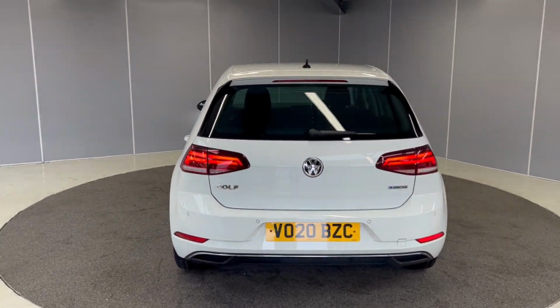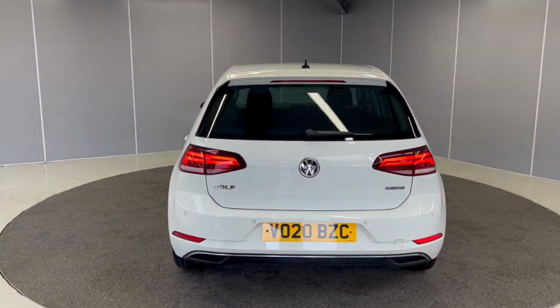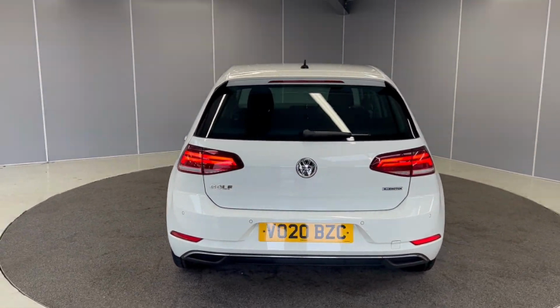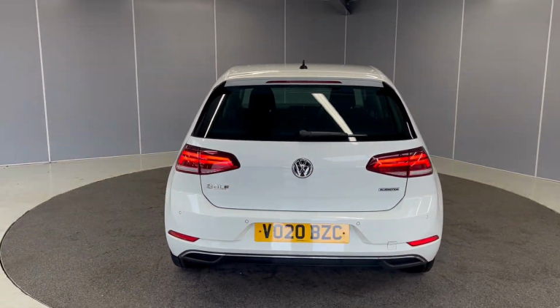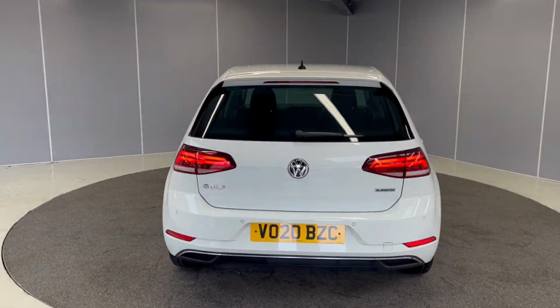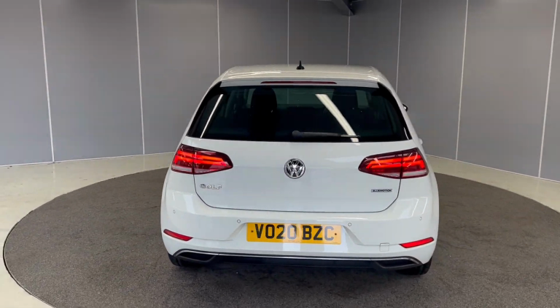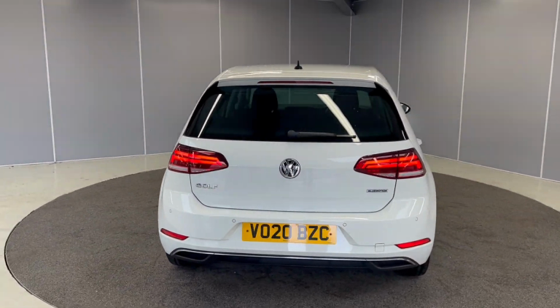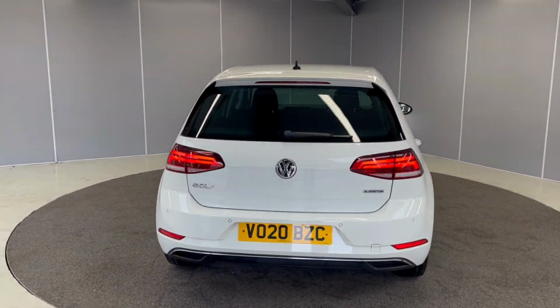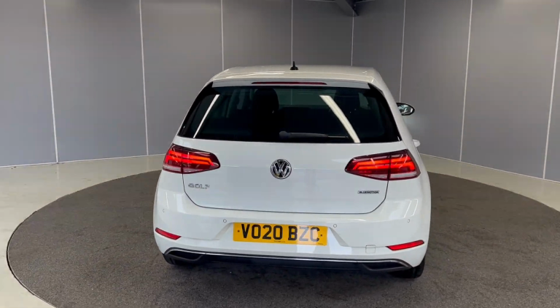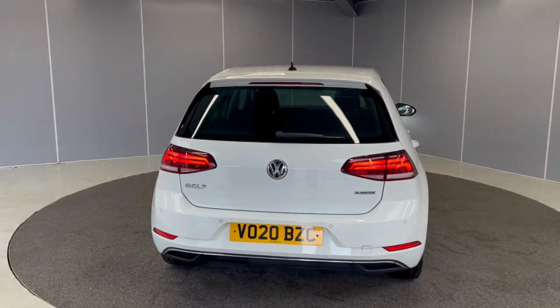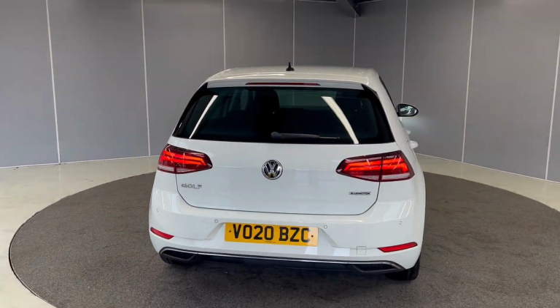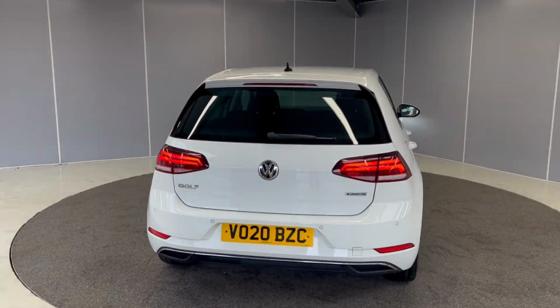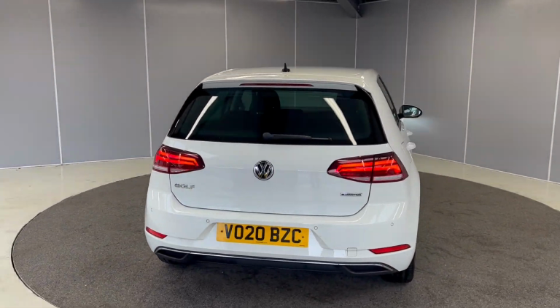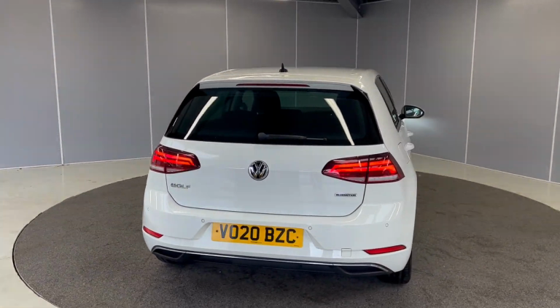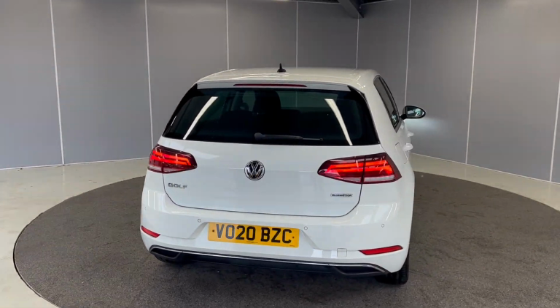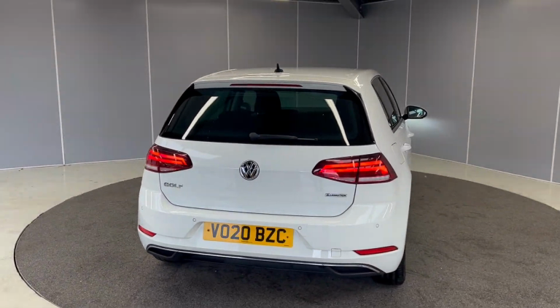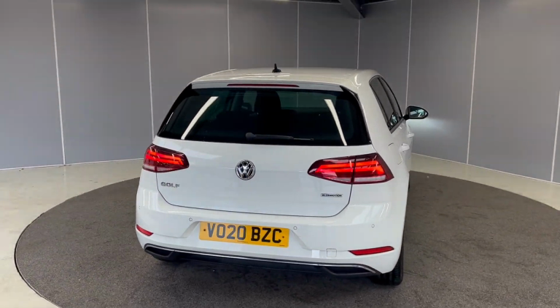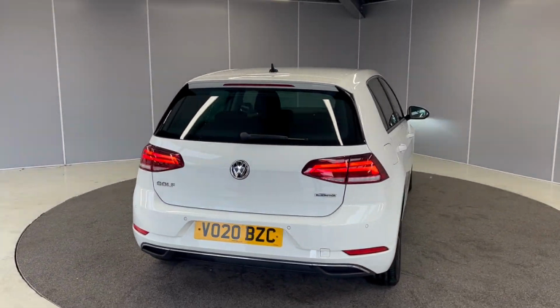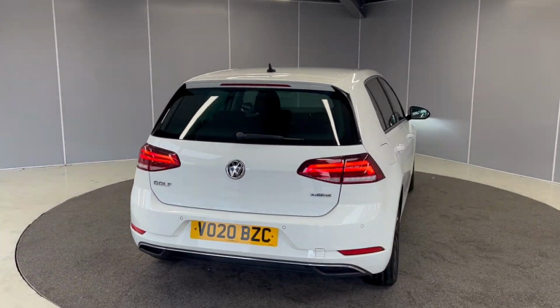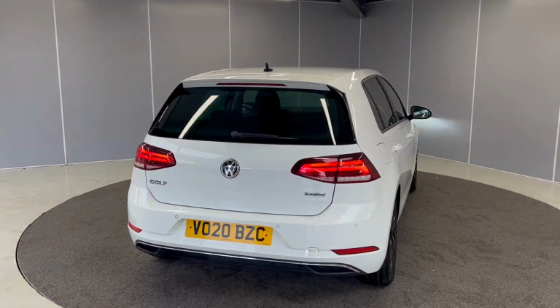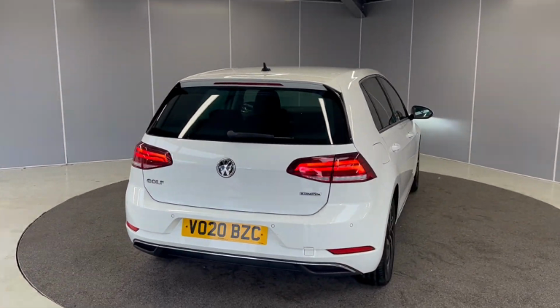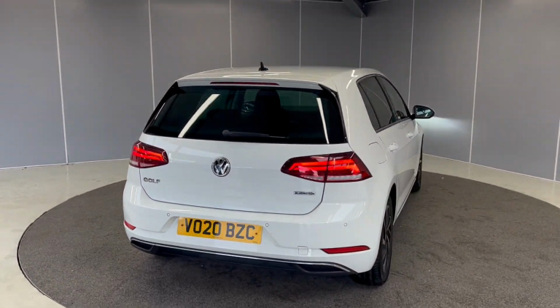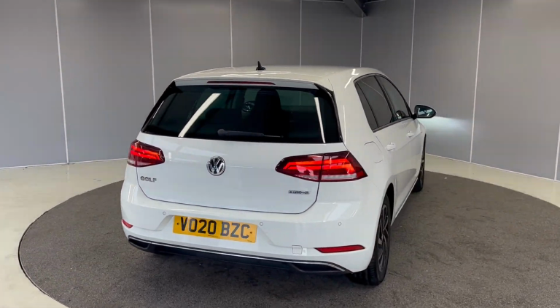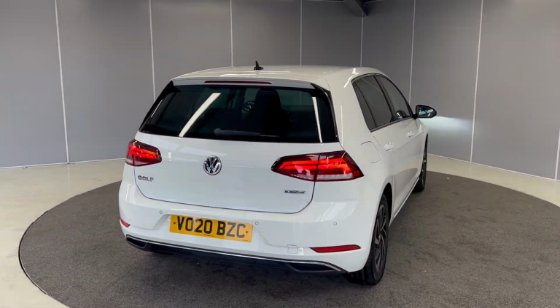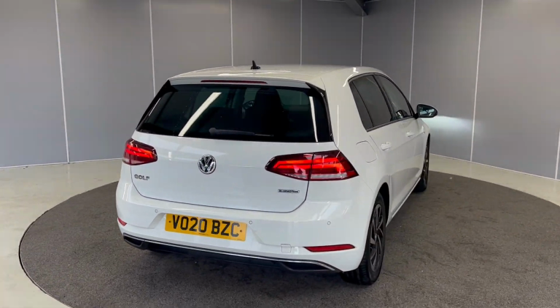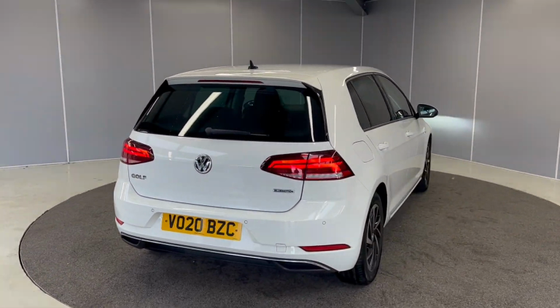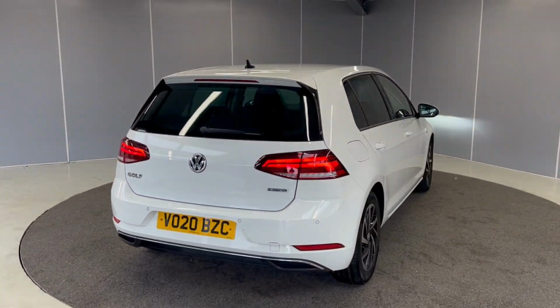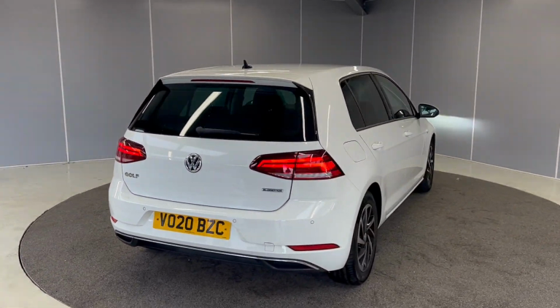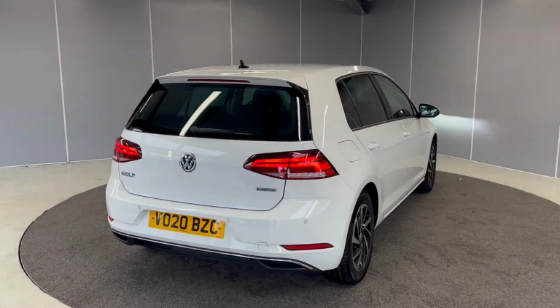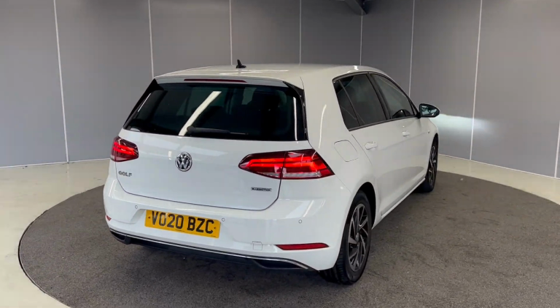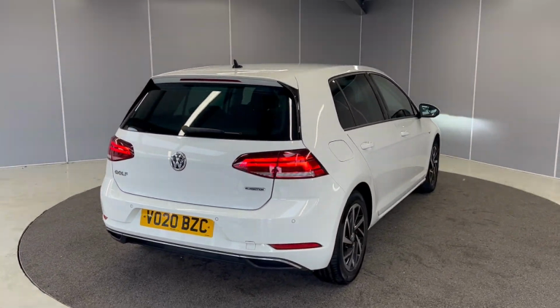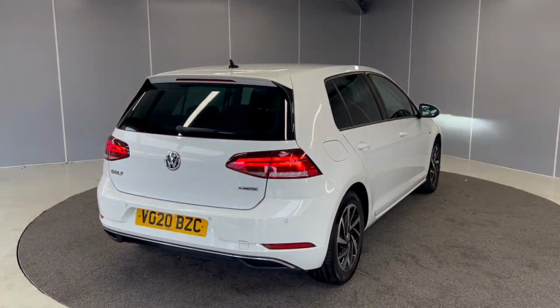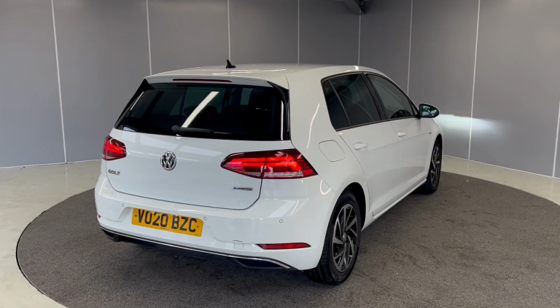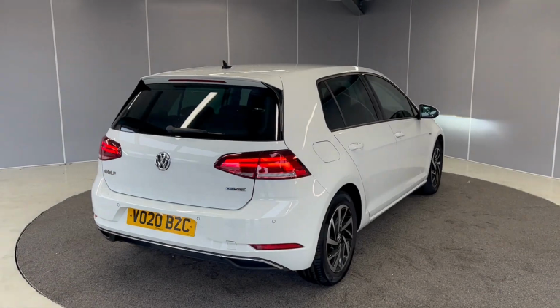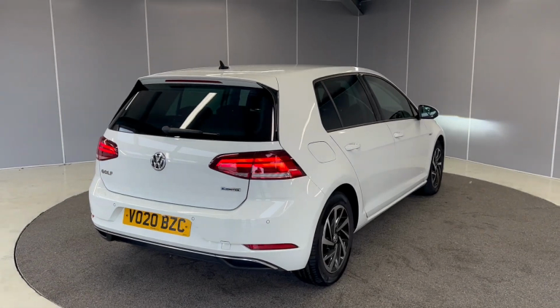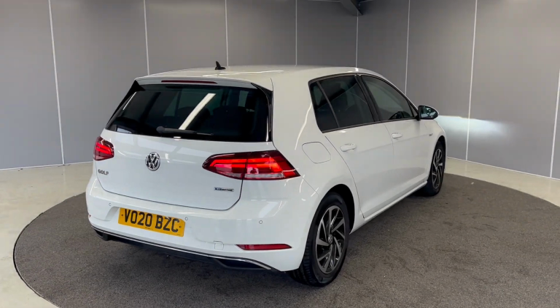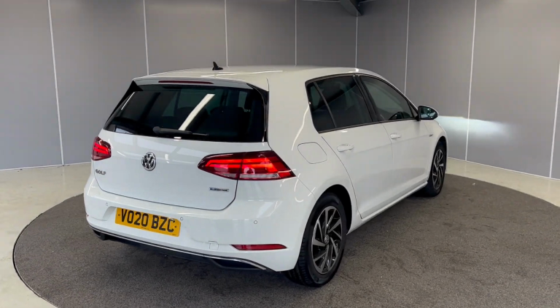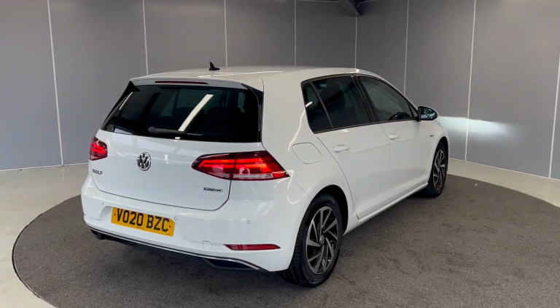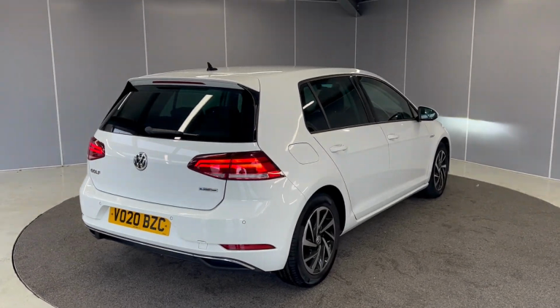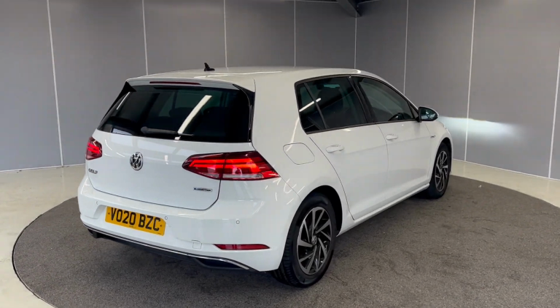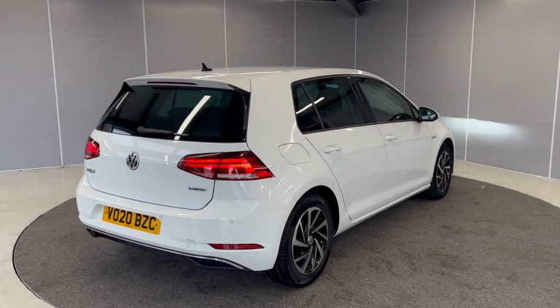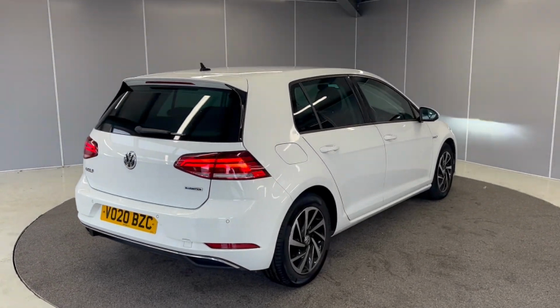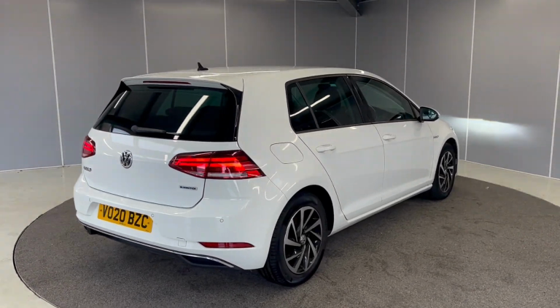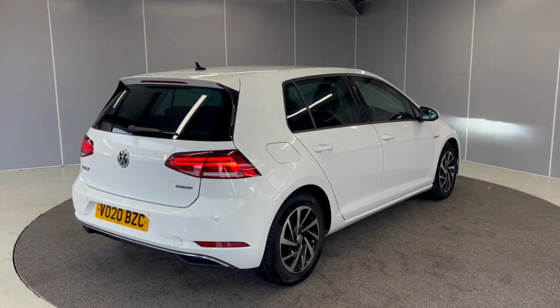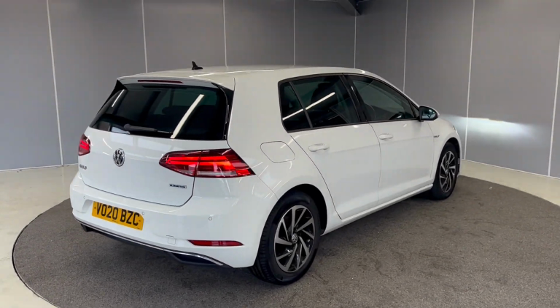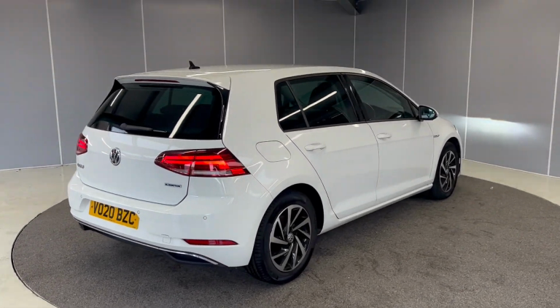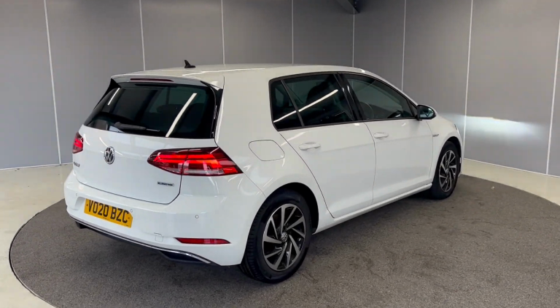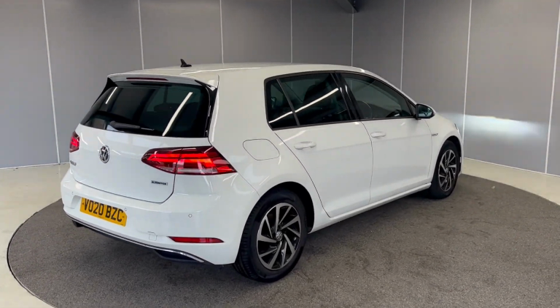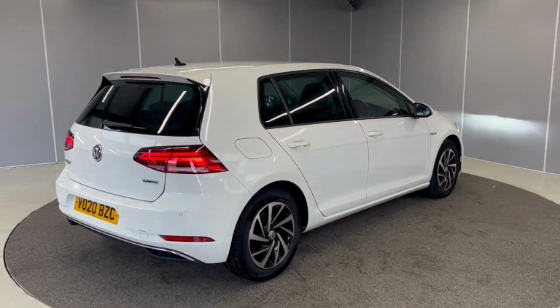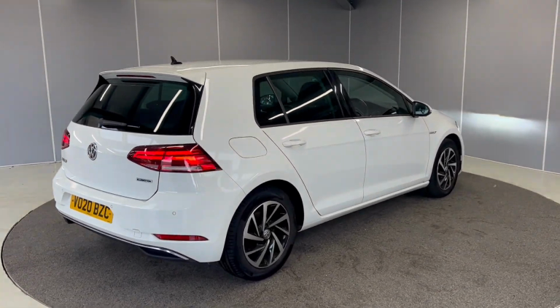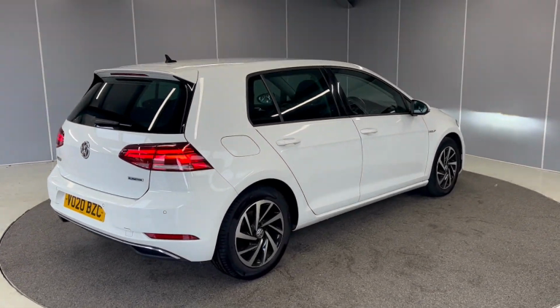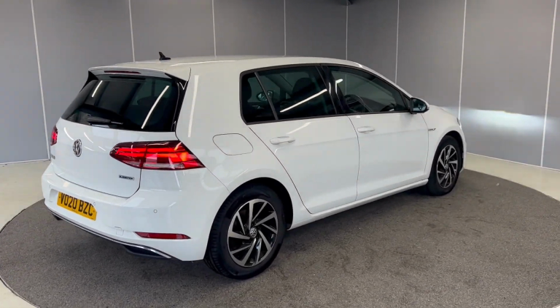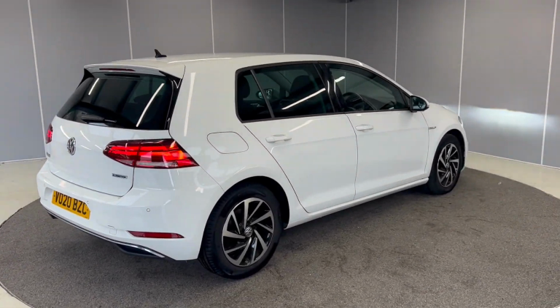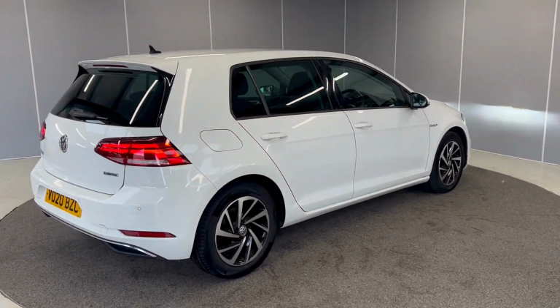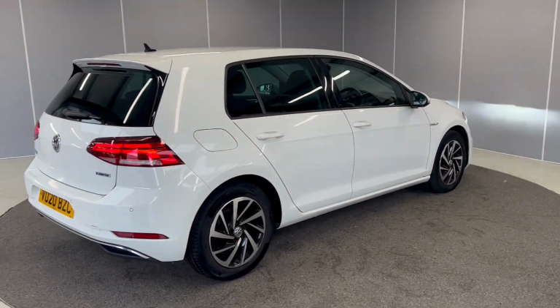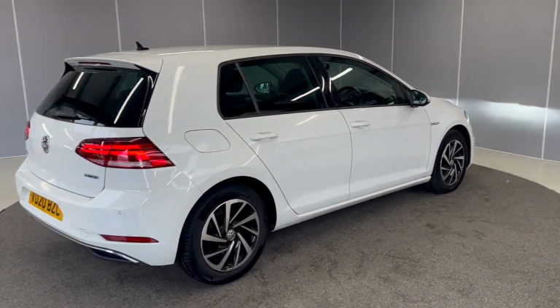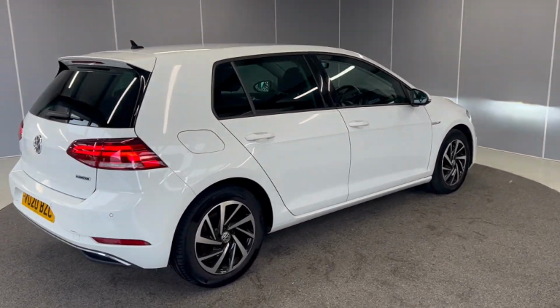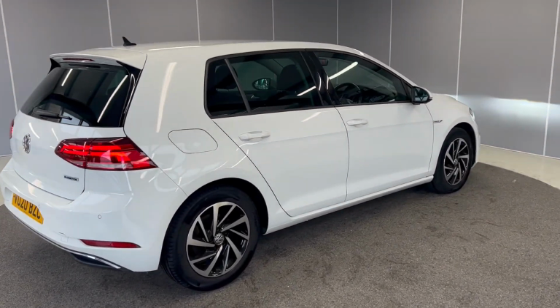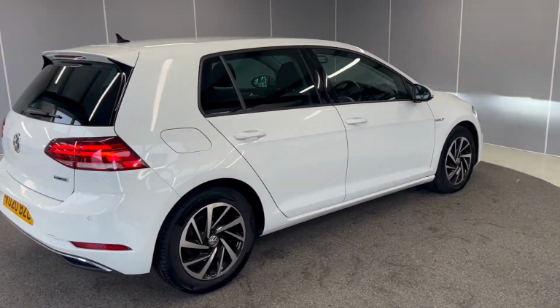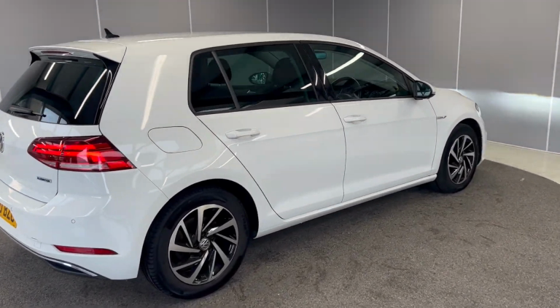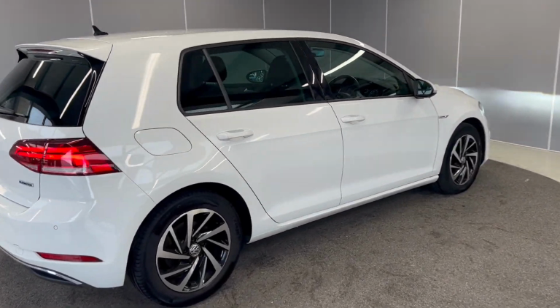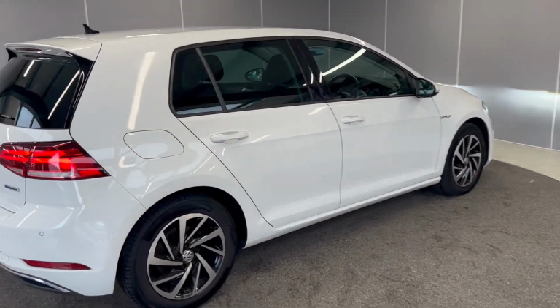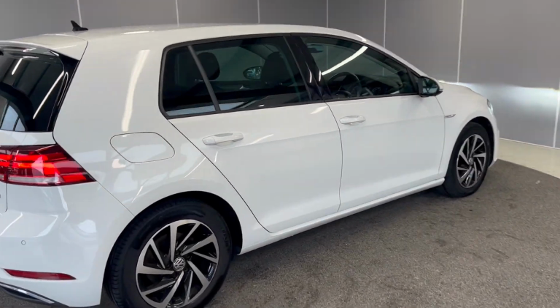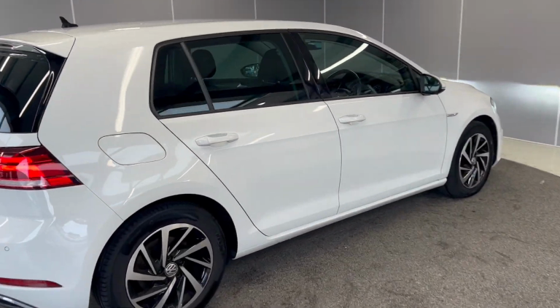You've also got LED taillights, reversing camera and rear sensors on the back. Let's take you on to the inside.